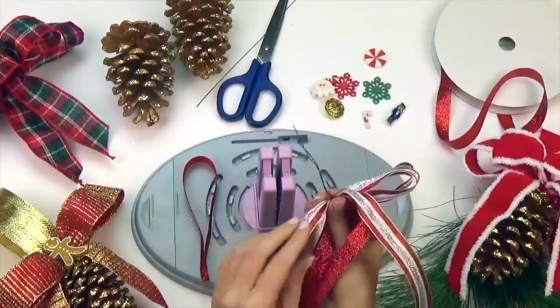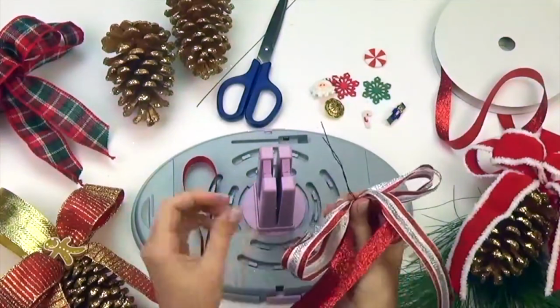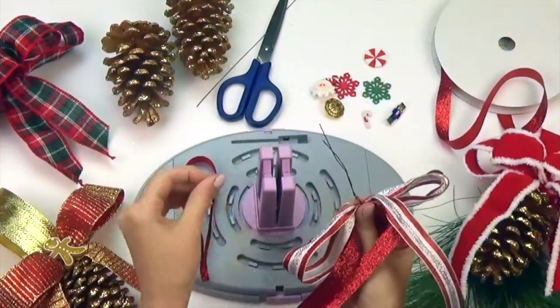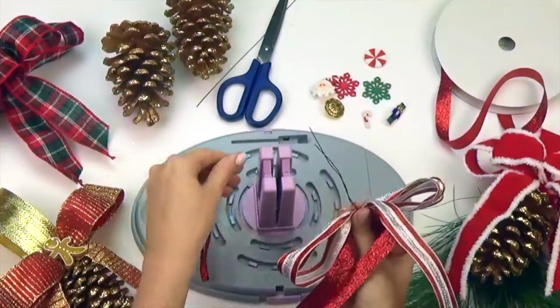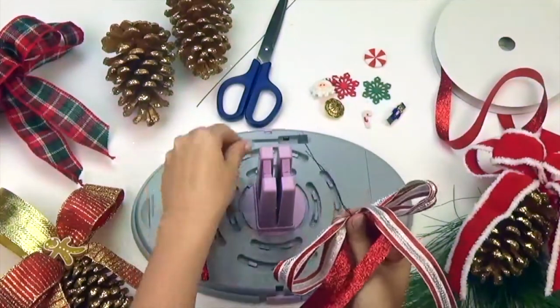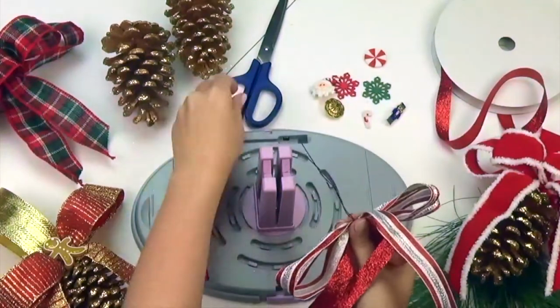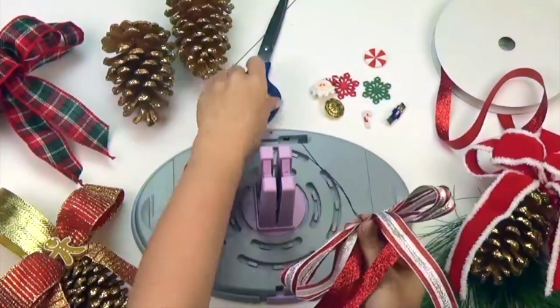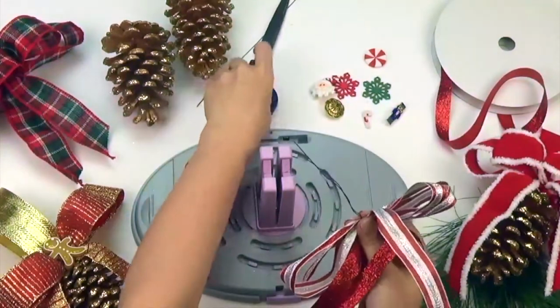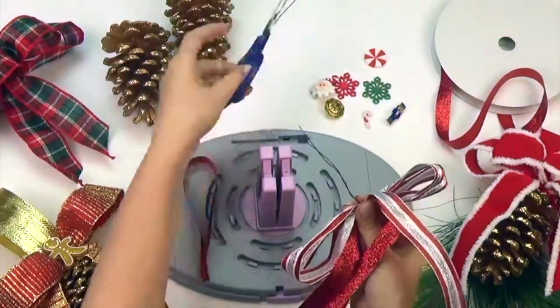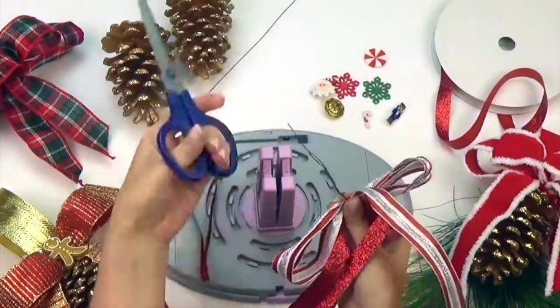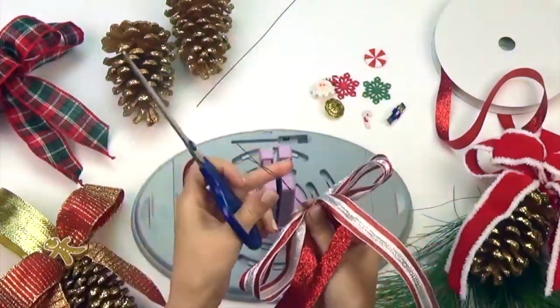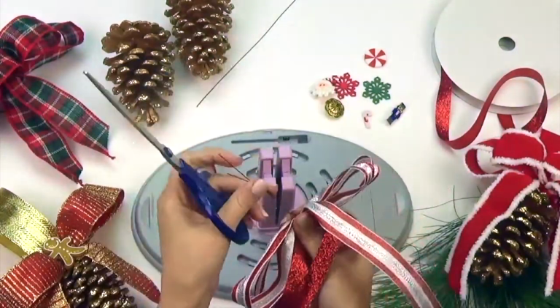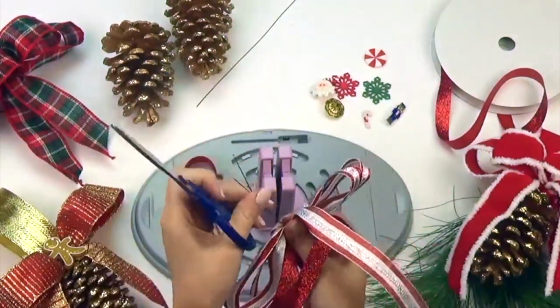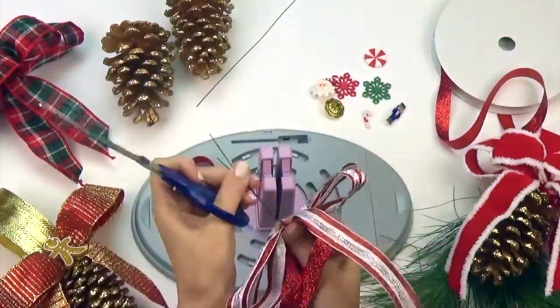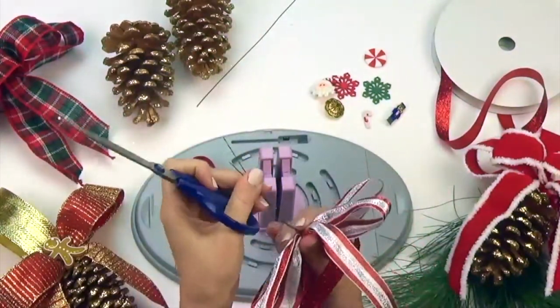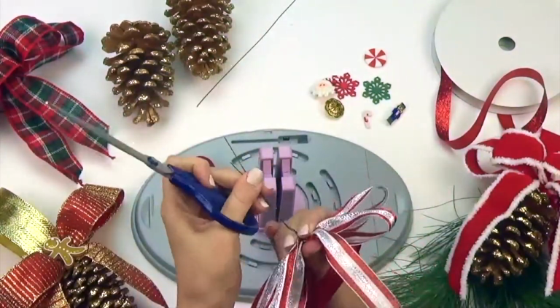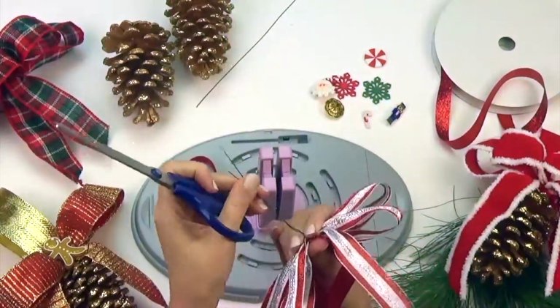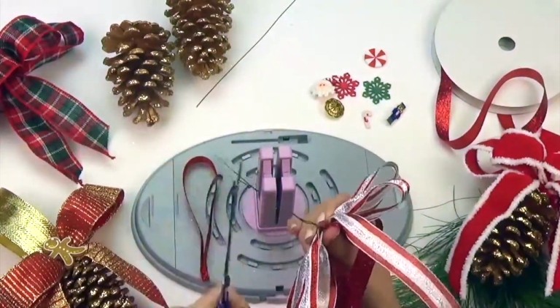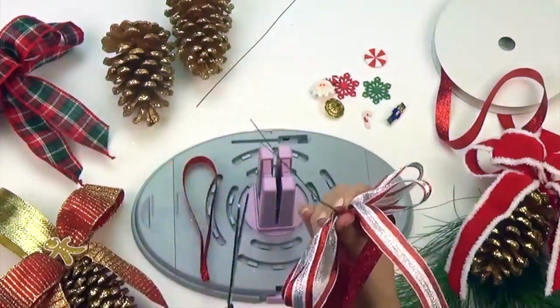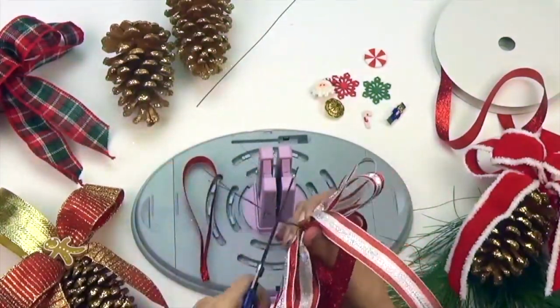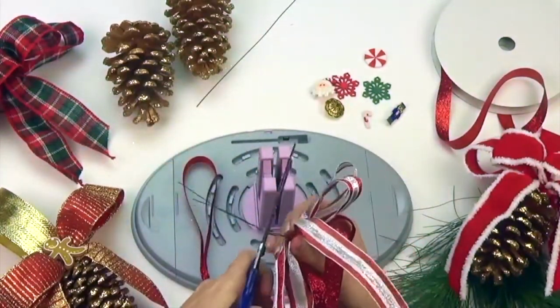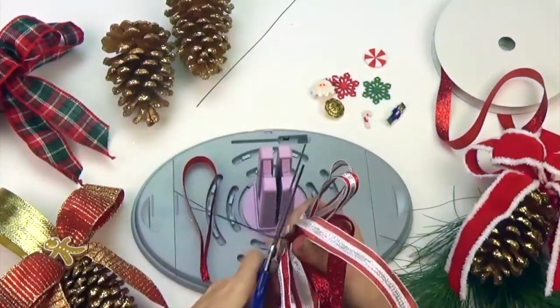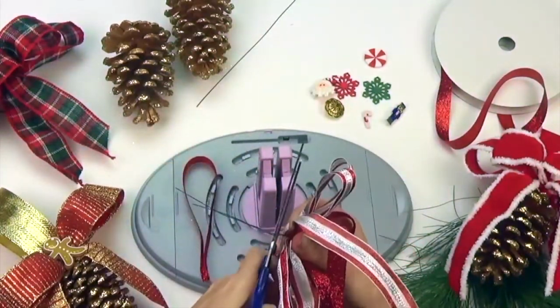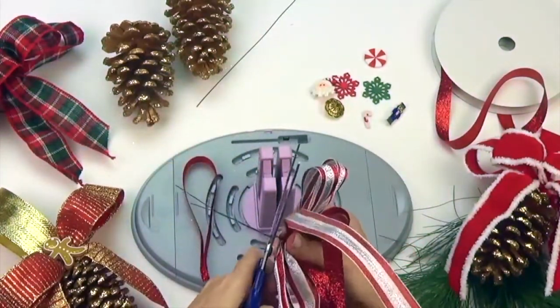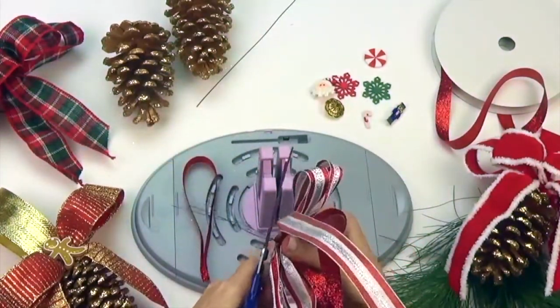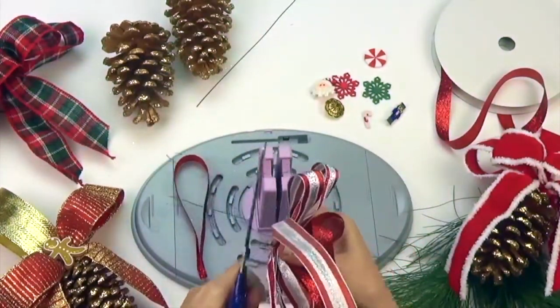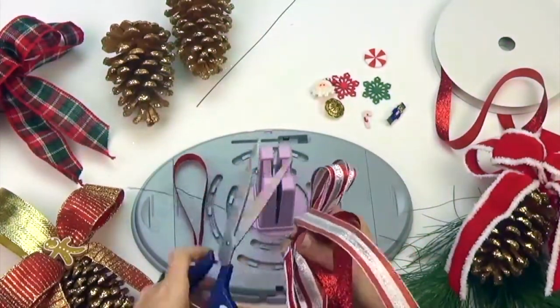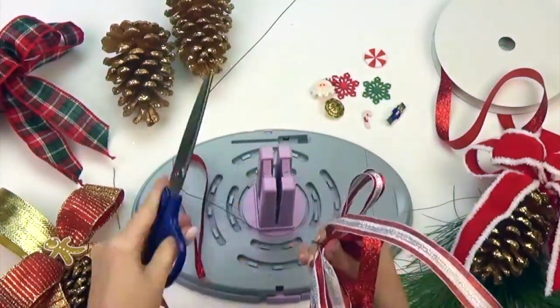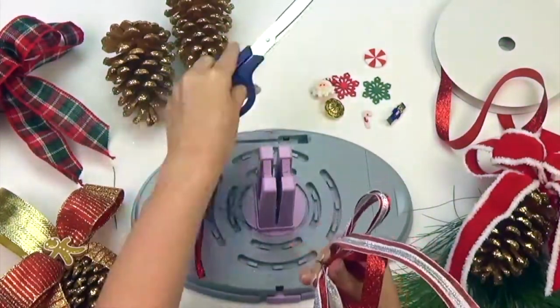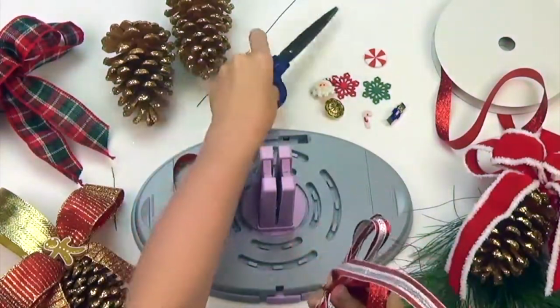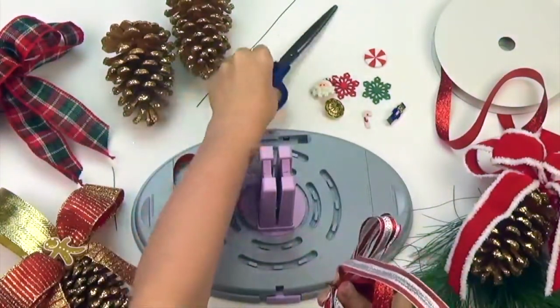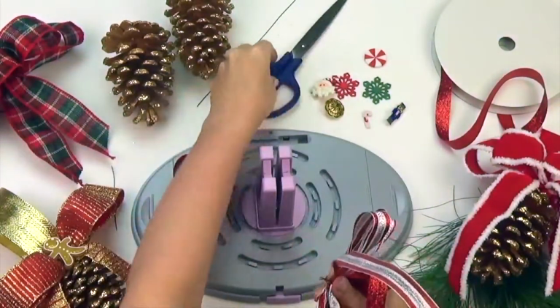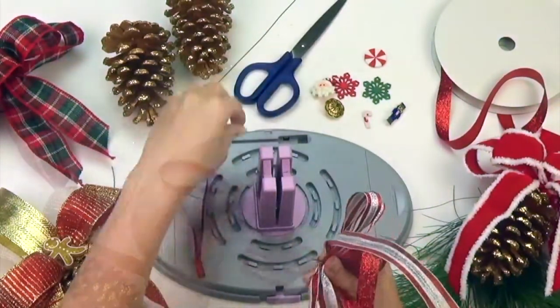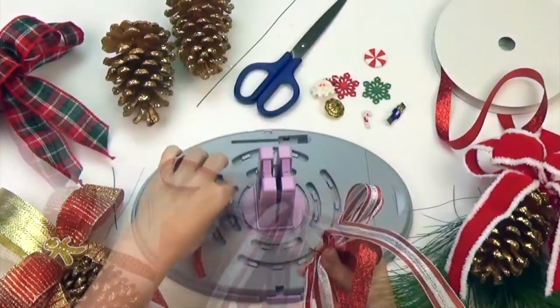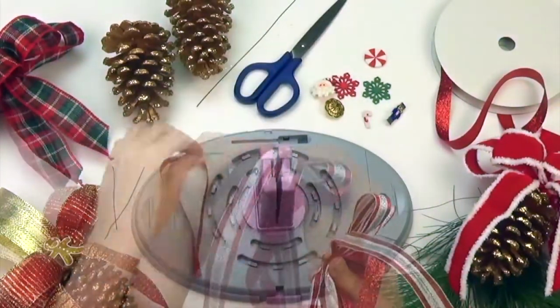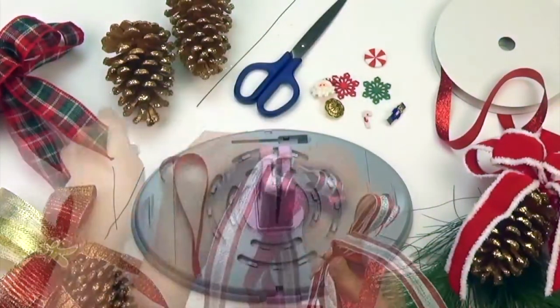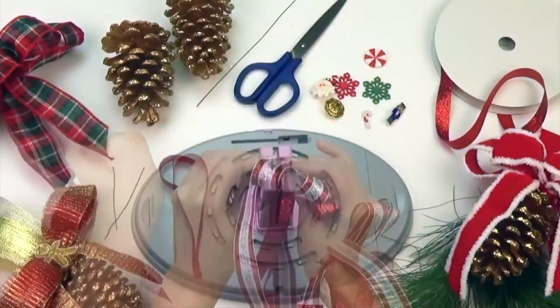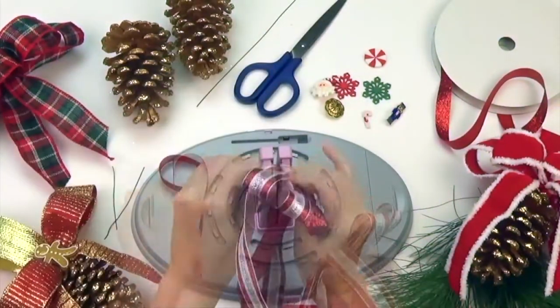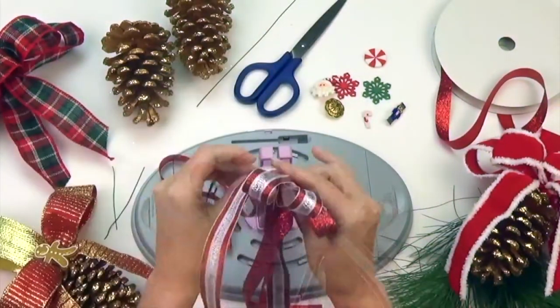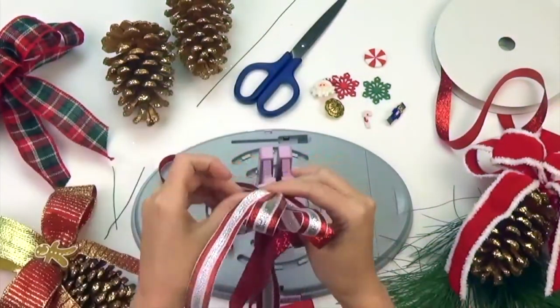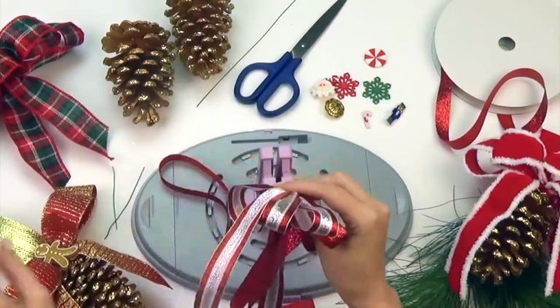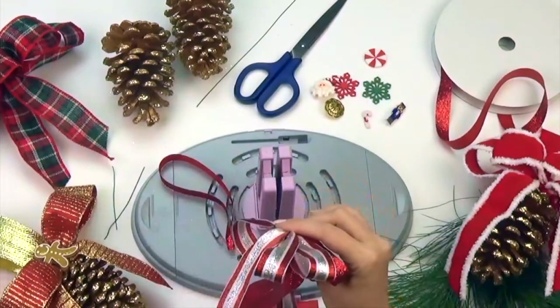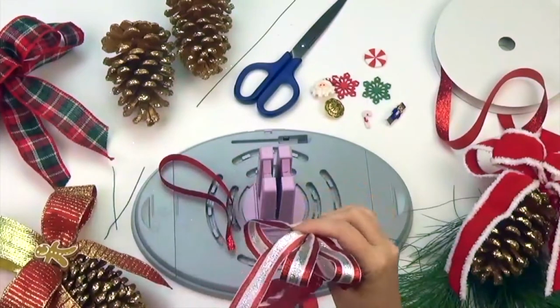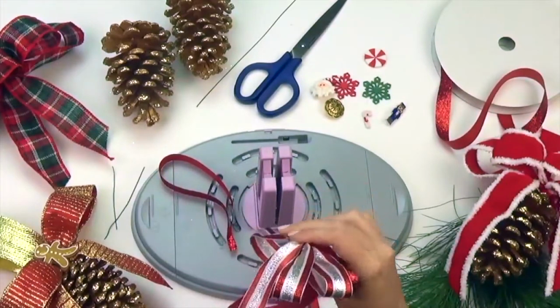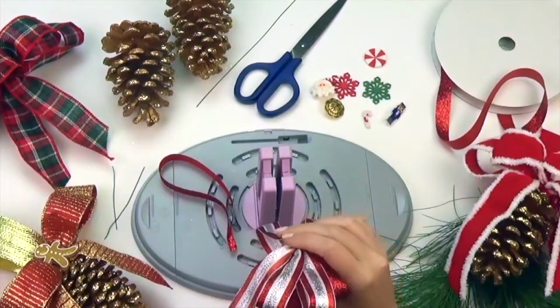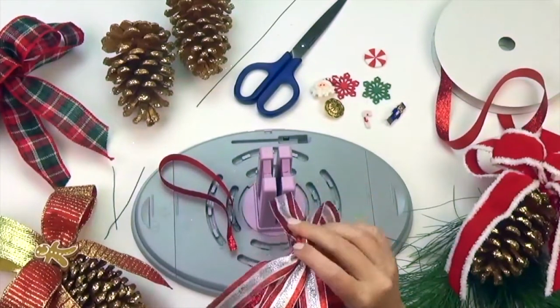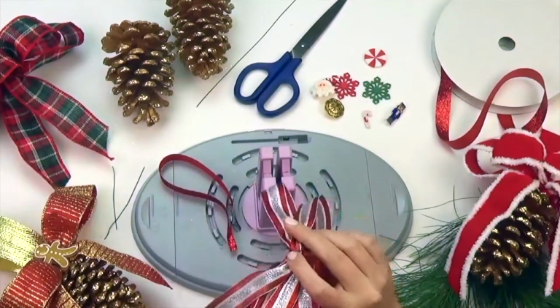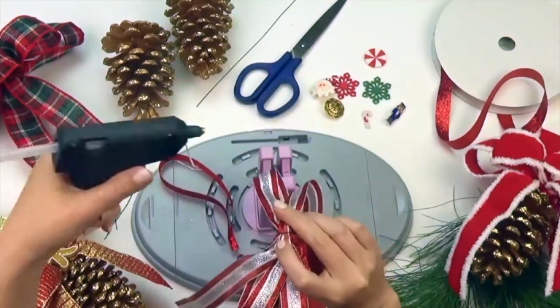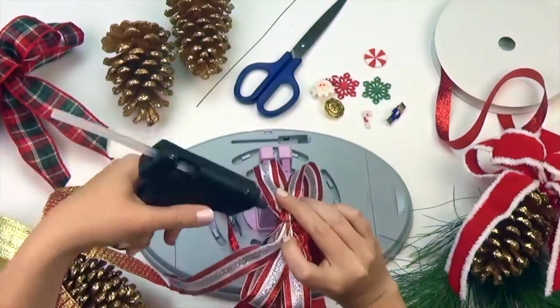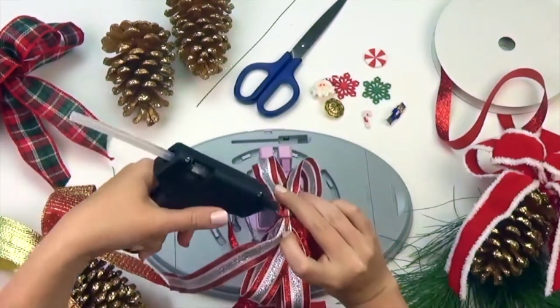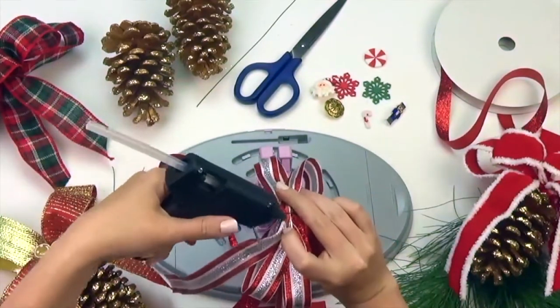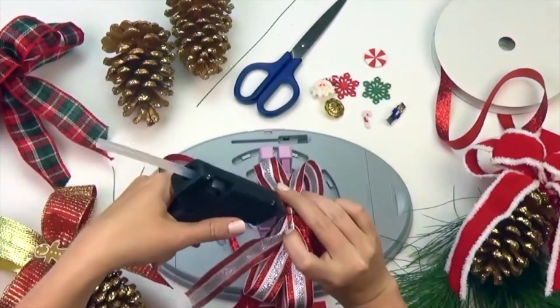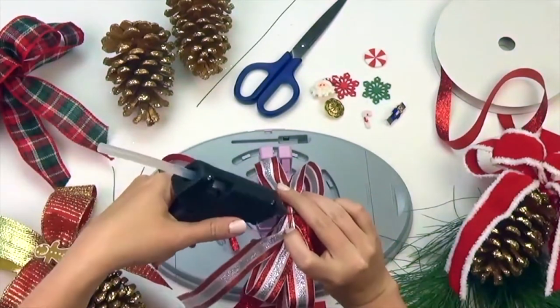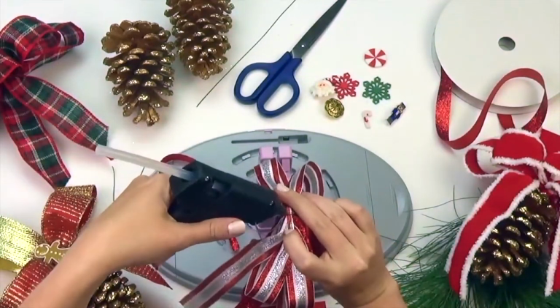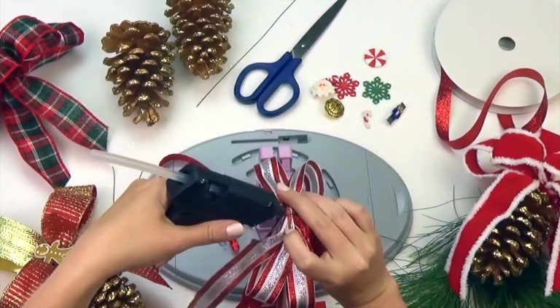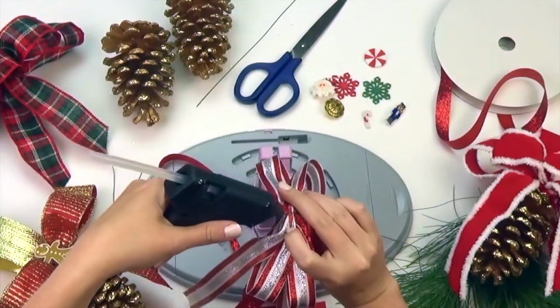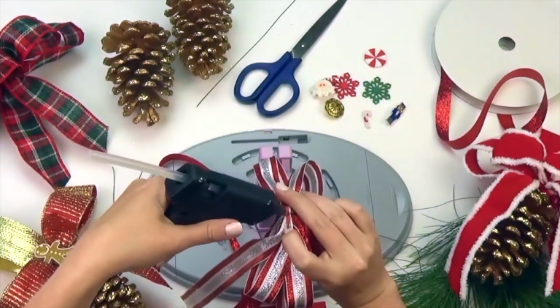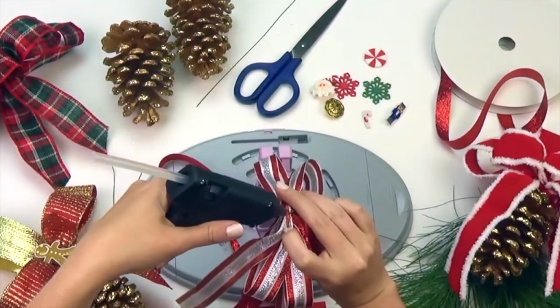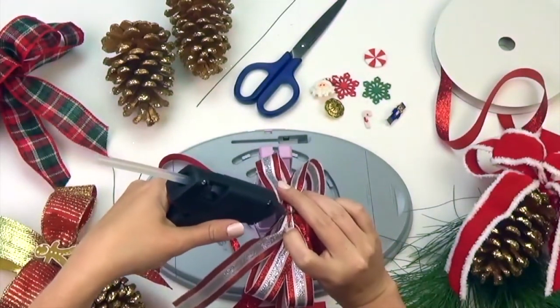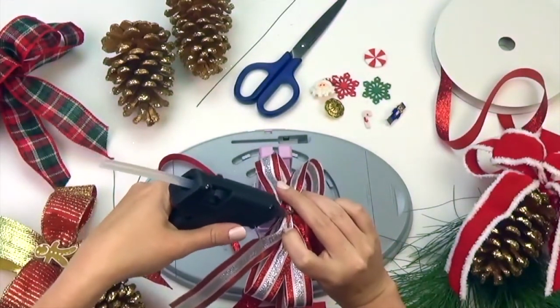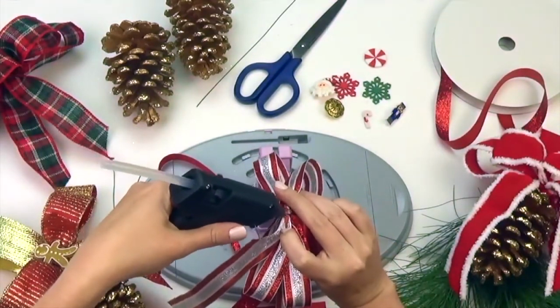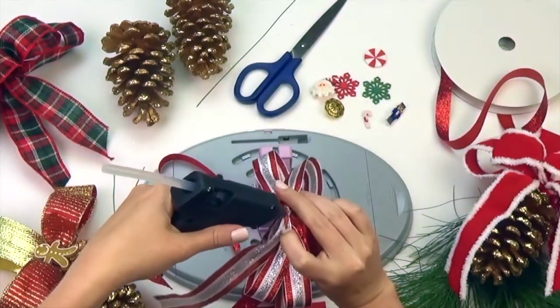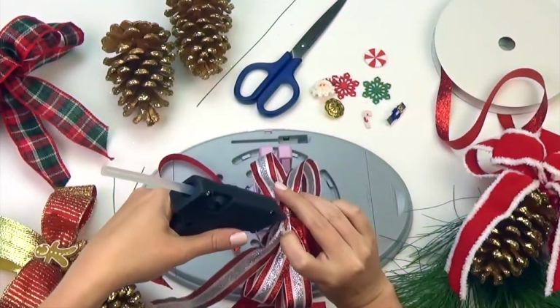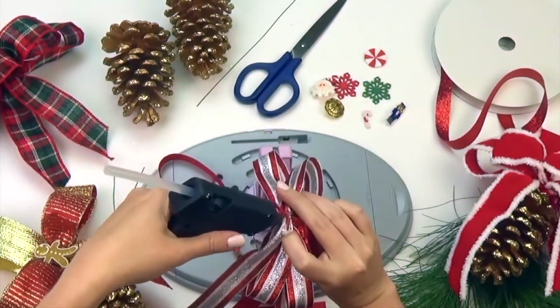Next, cut the excess wire. Hot glue the hanger to your bow.